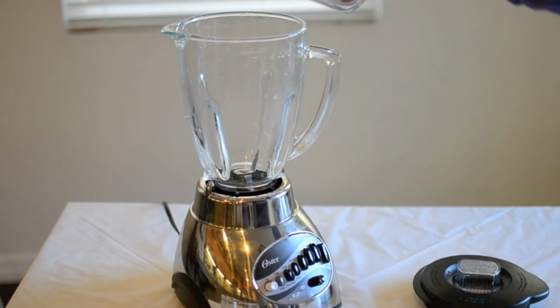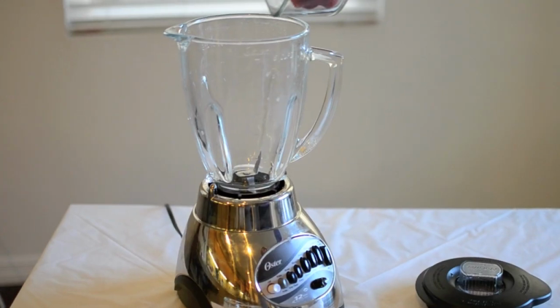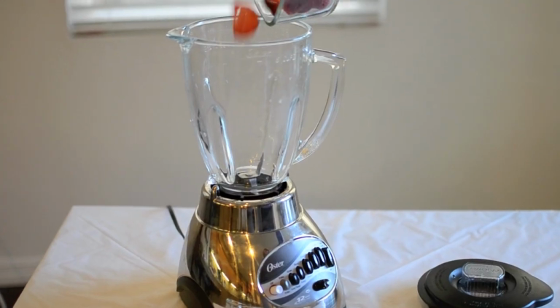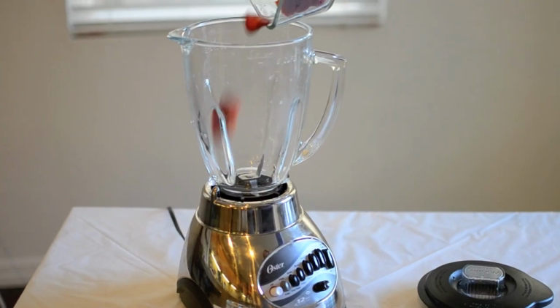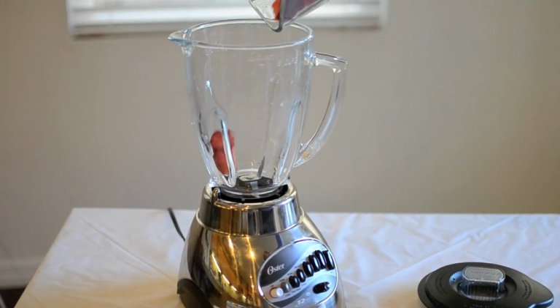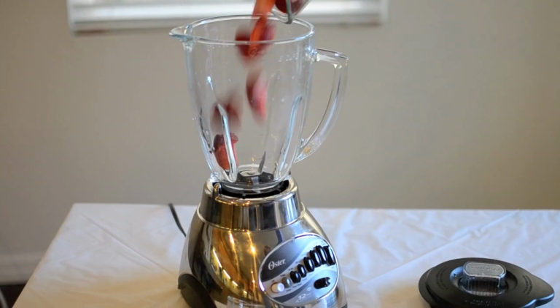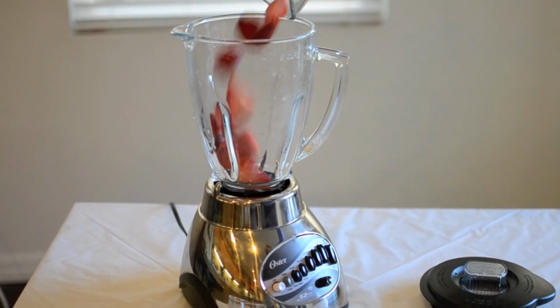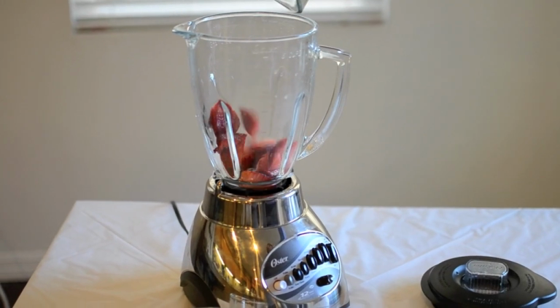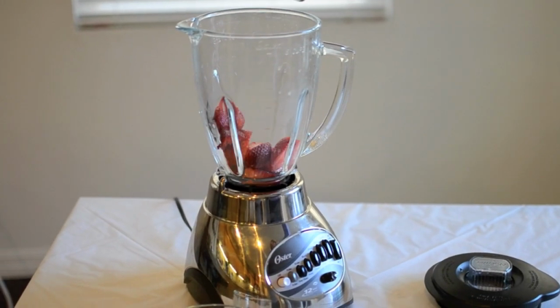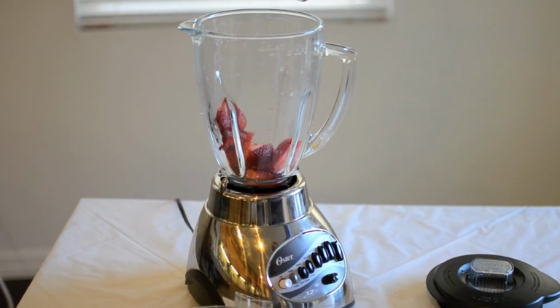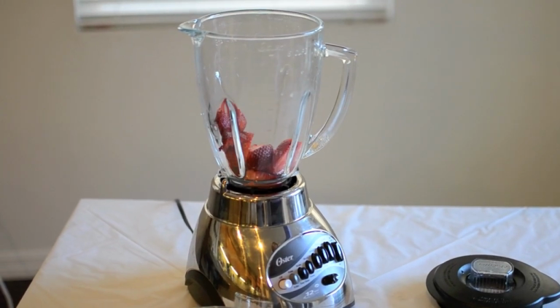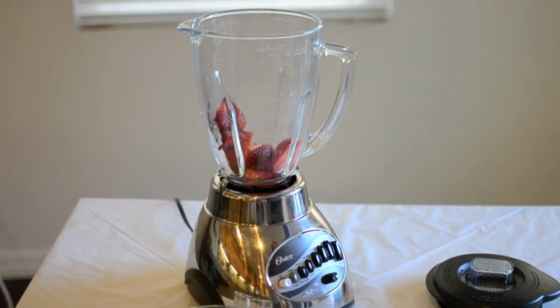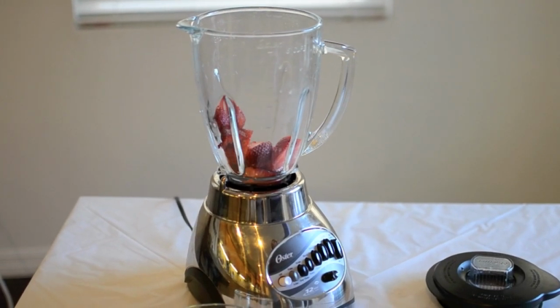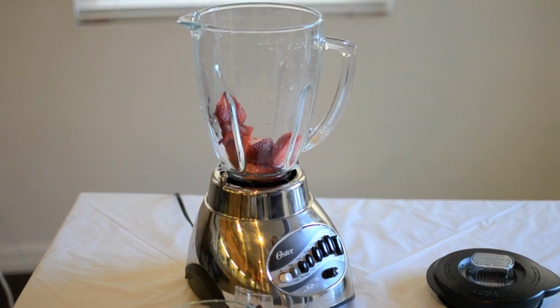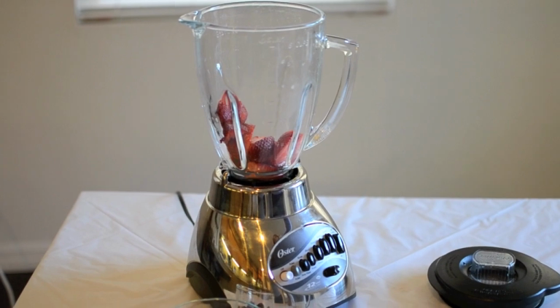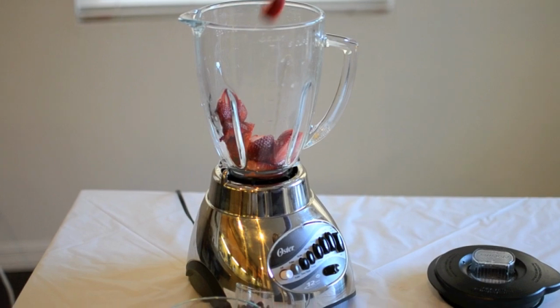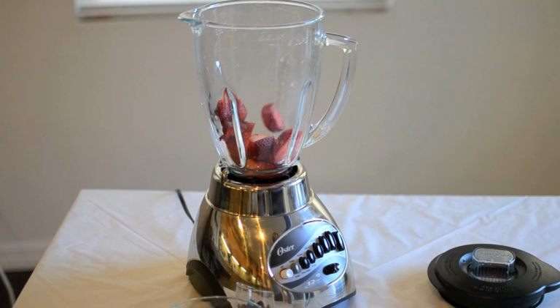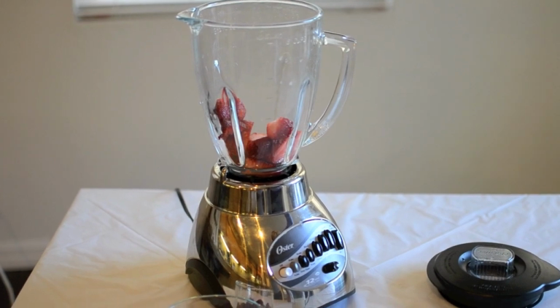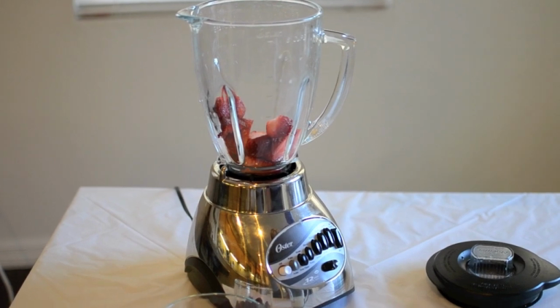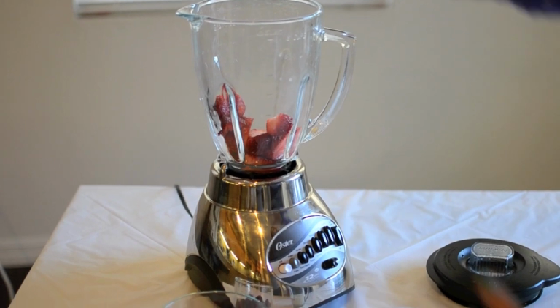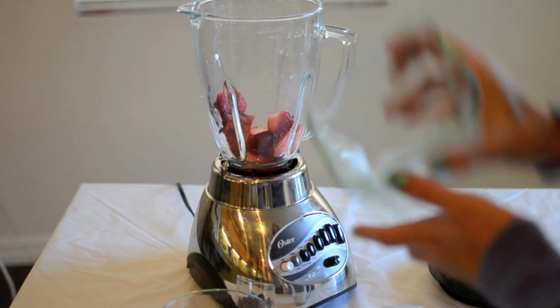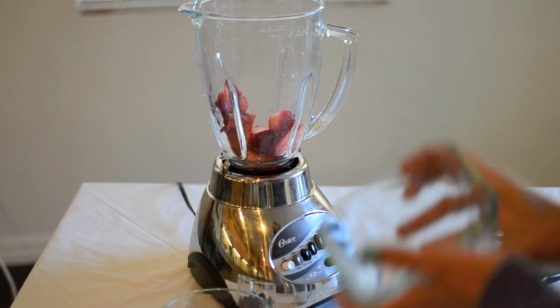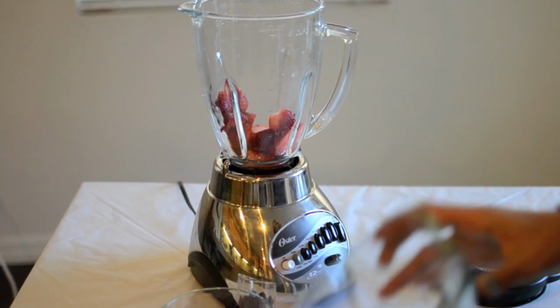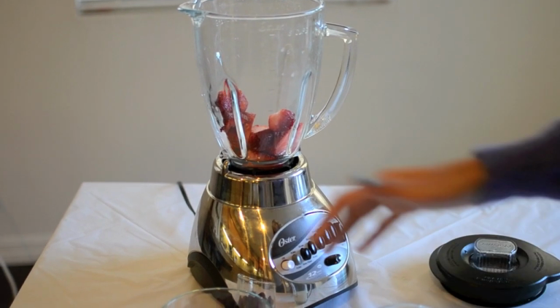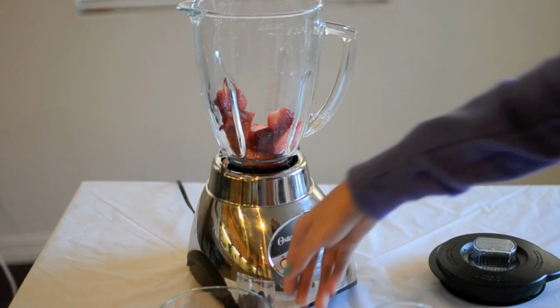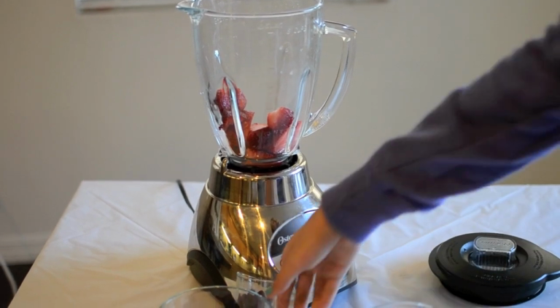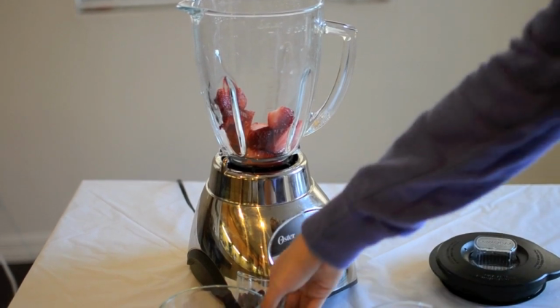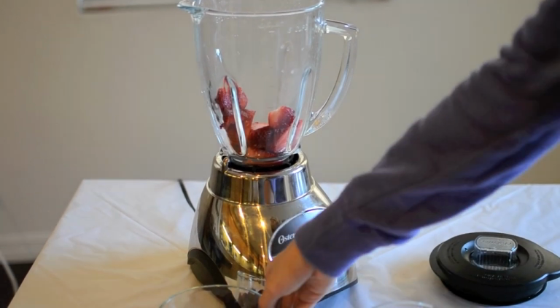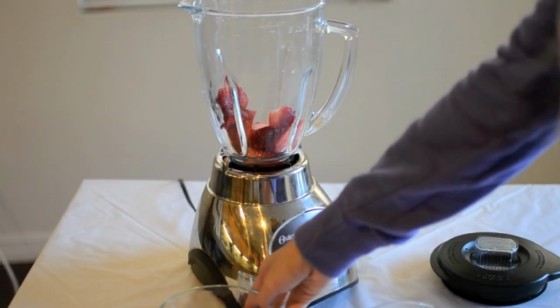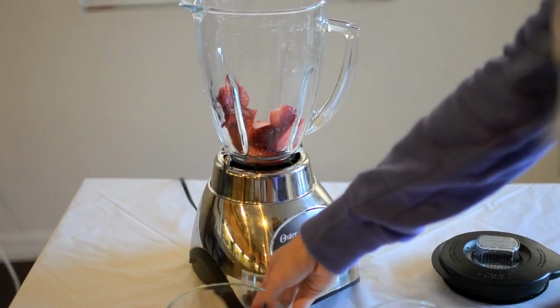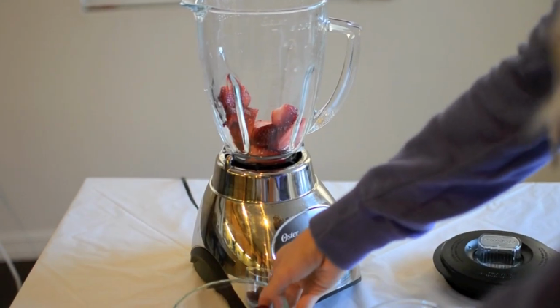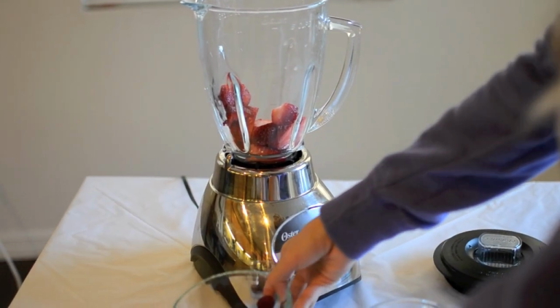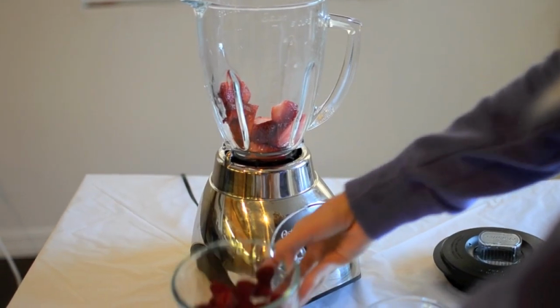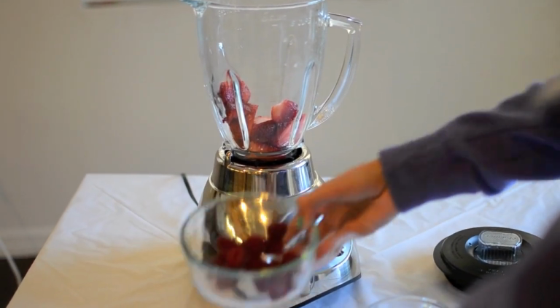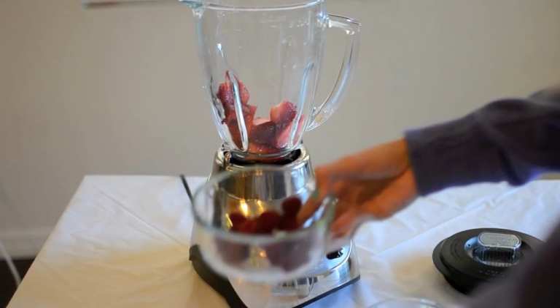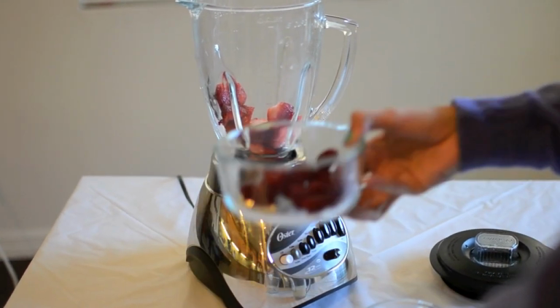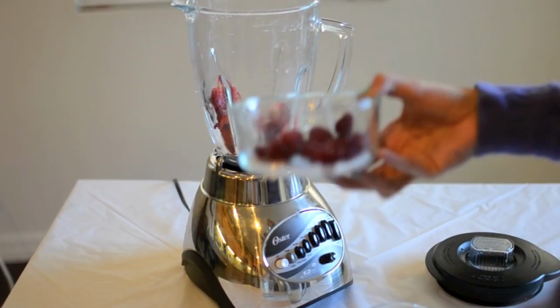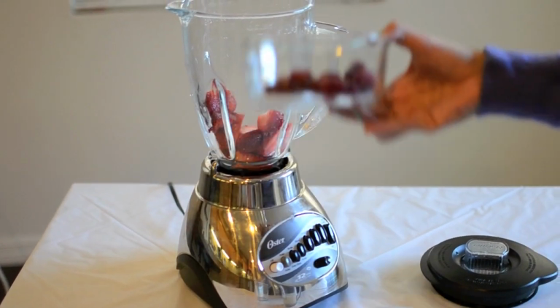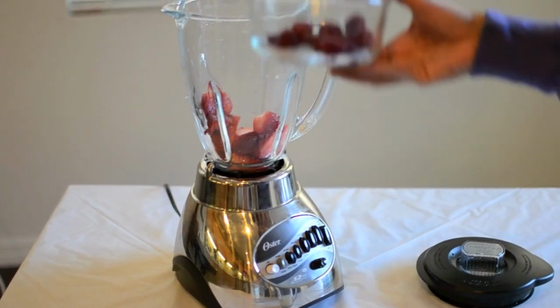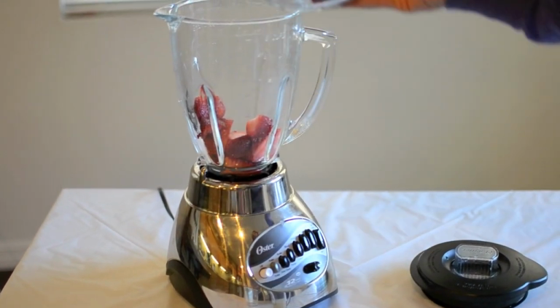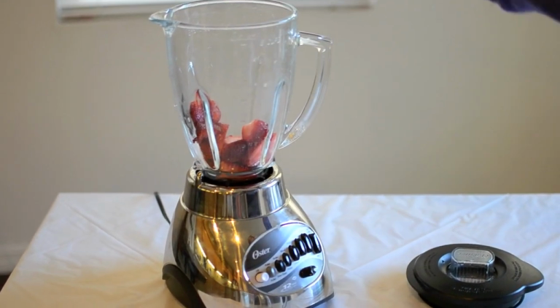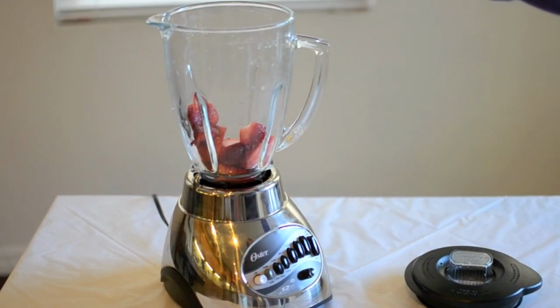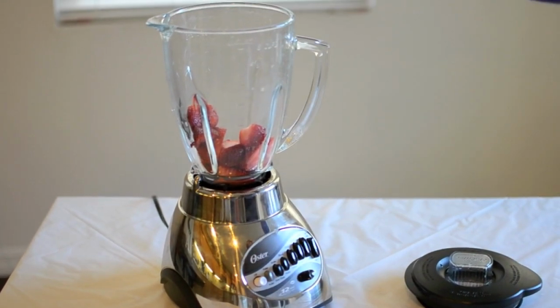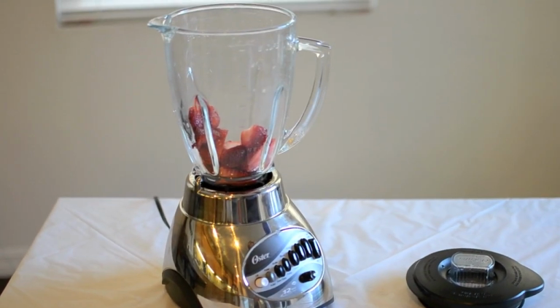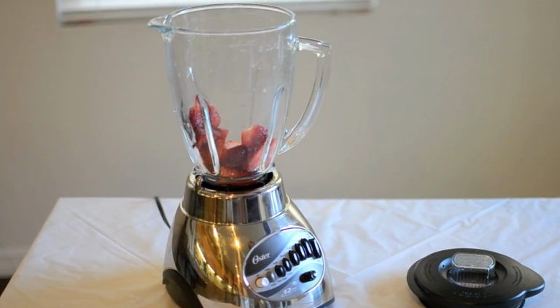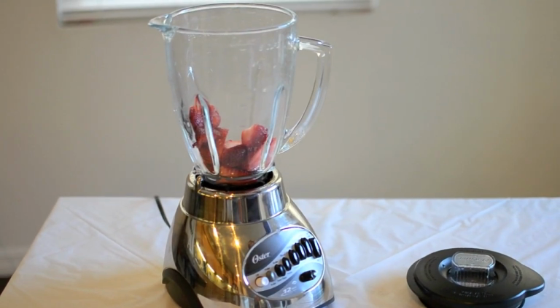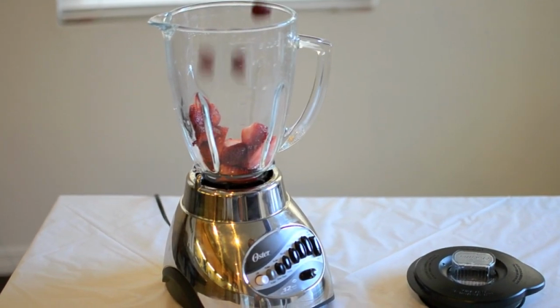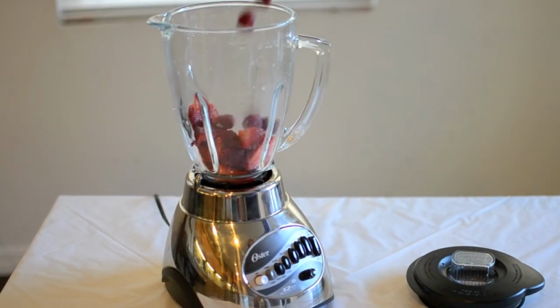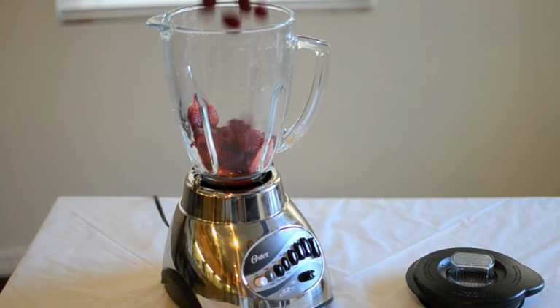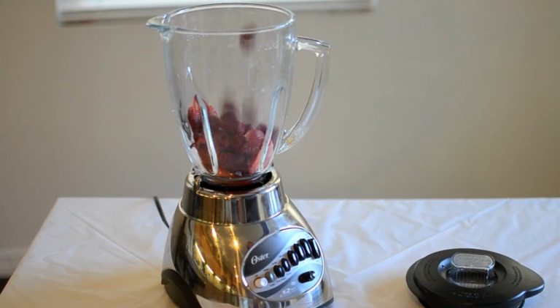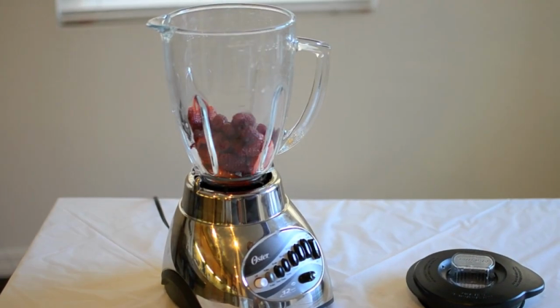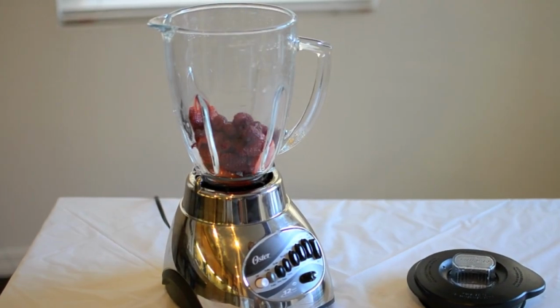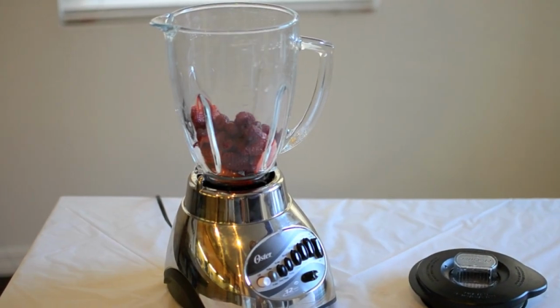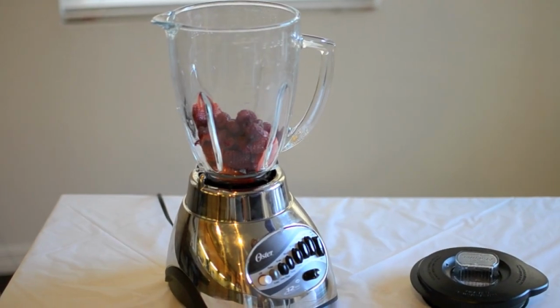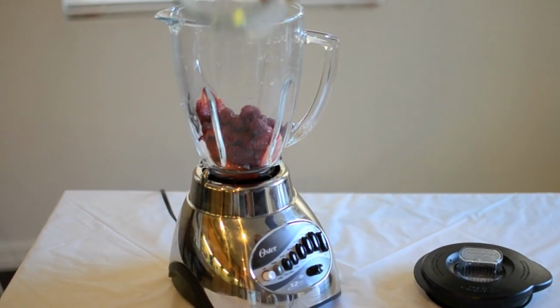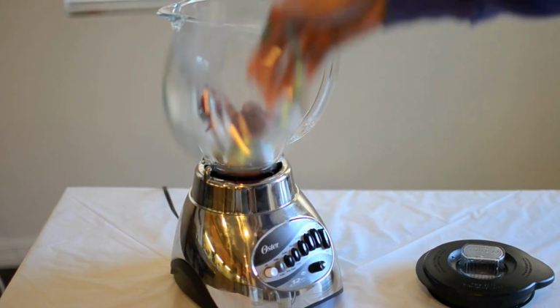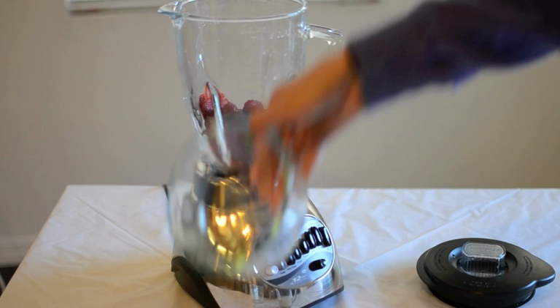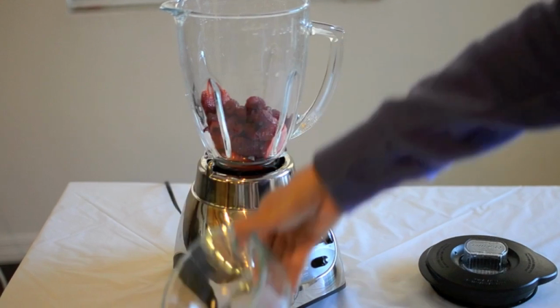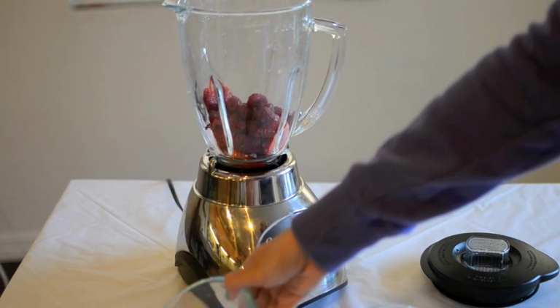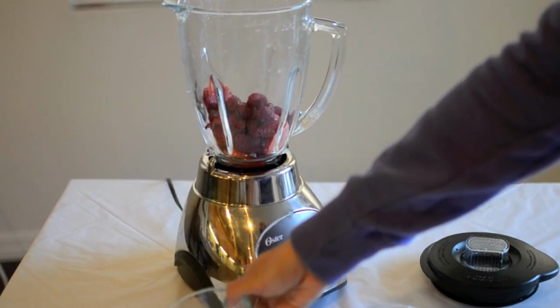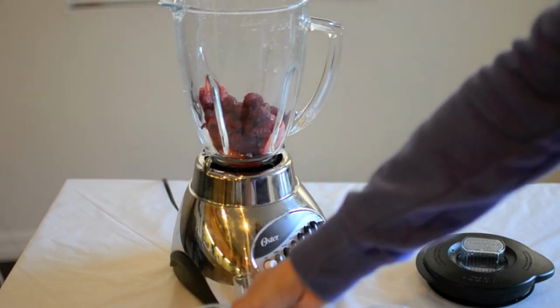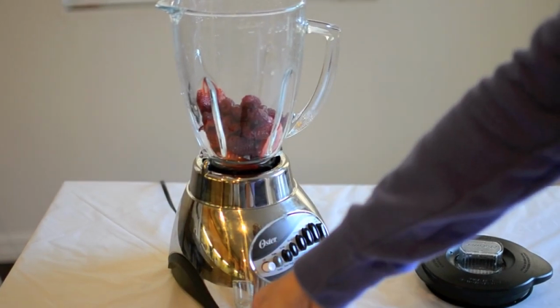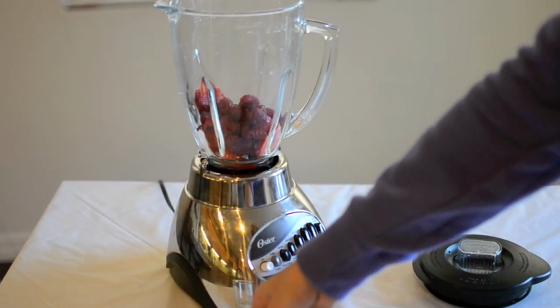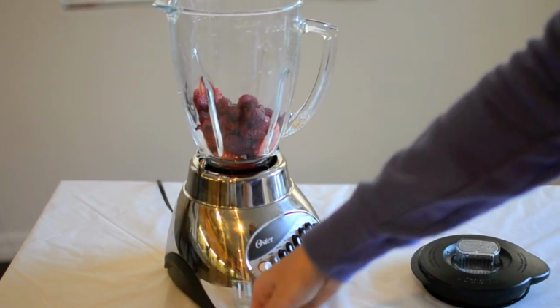For the last layer, you need half a cup of strawberries, half a cup of frozen raspberries, and a dash of milk.